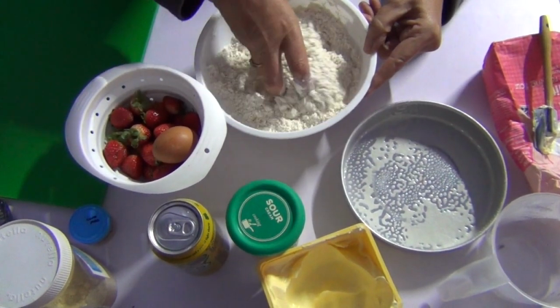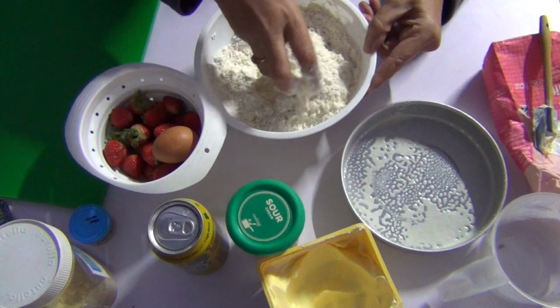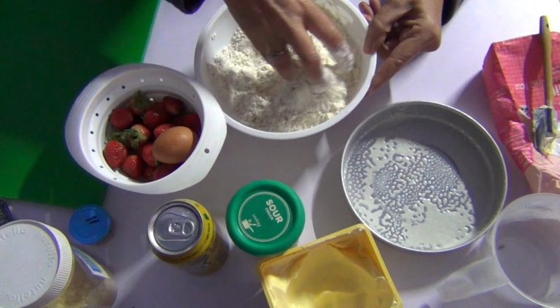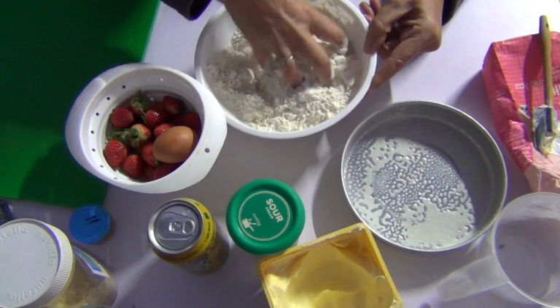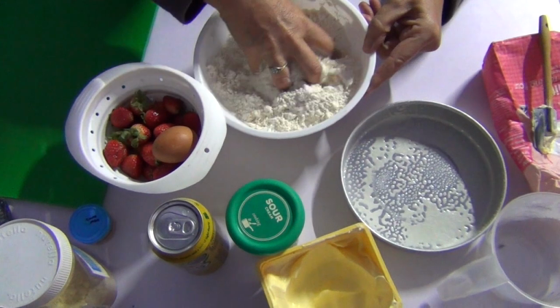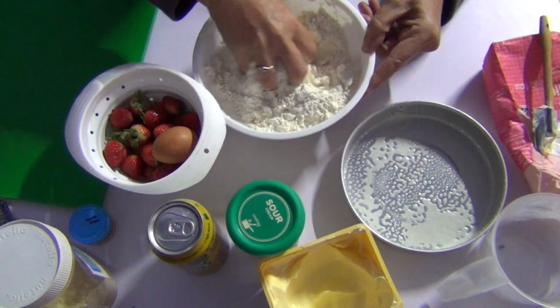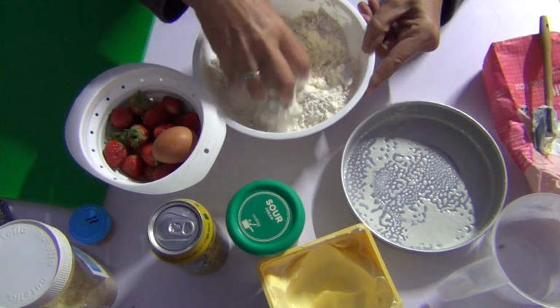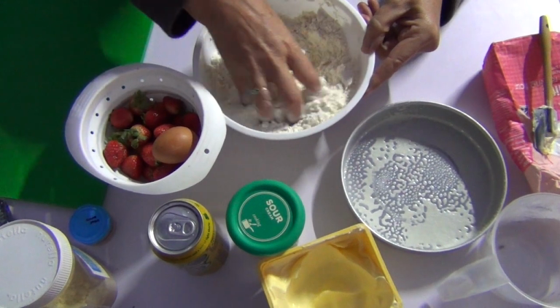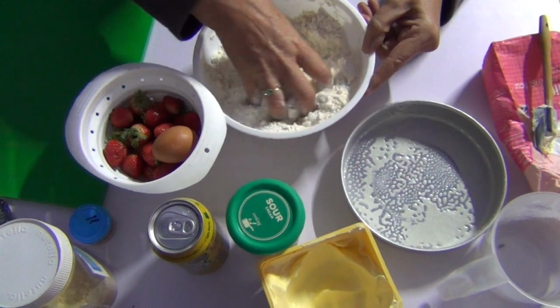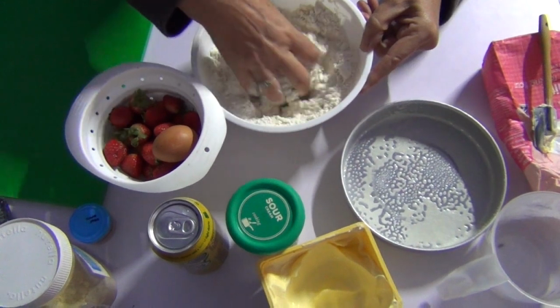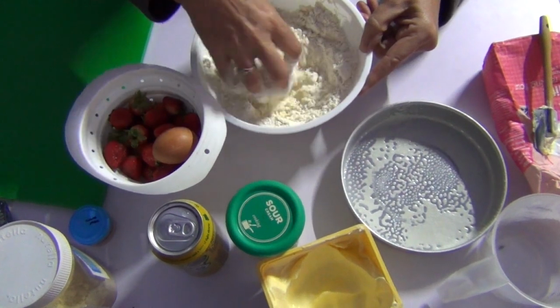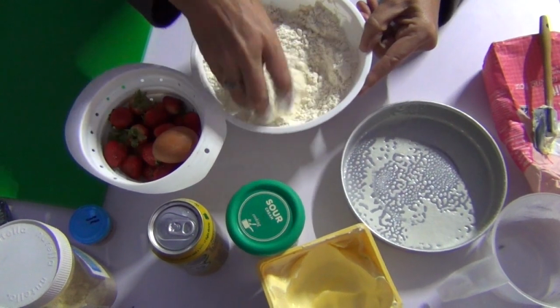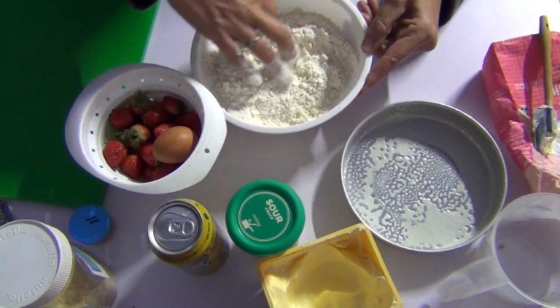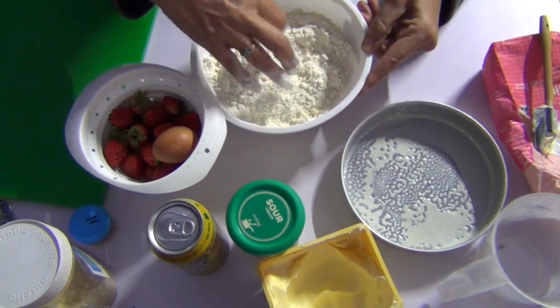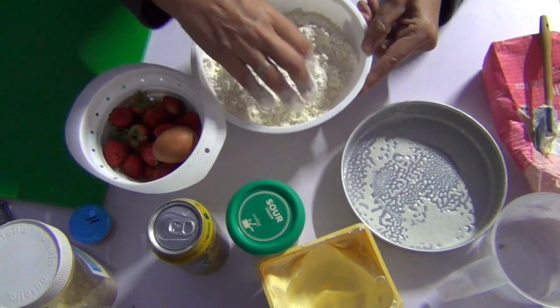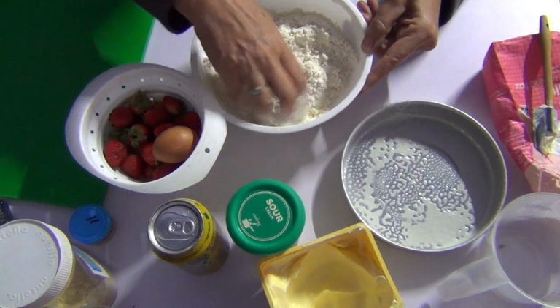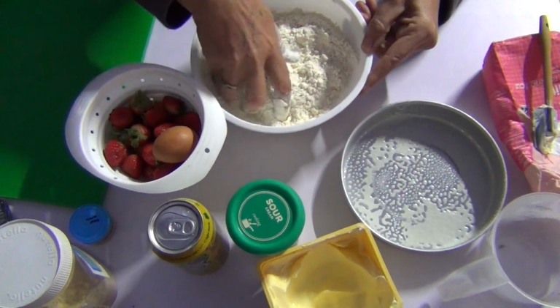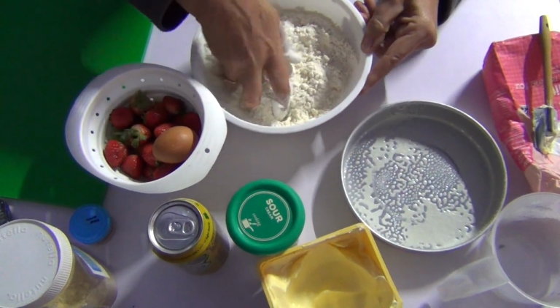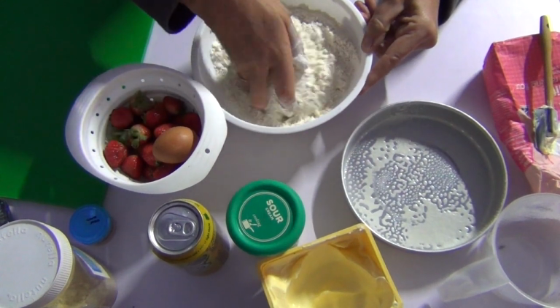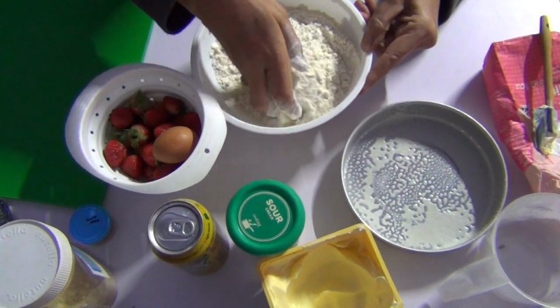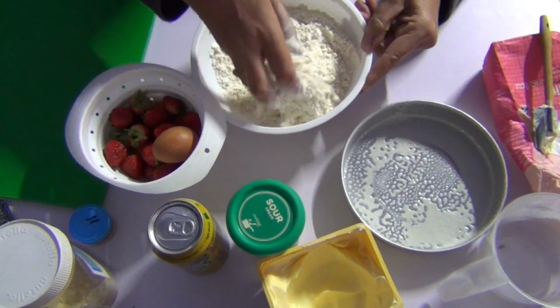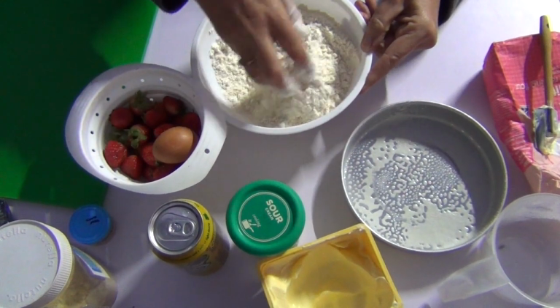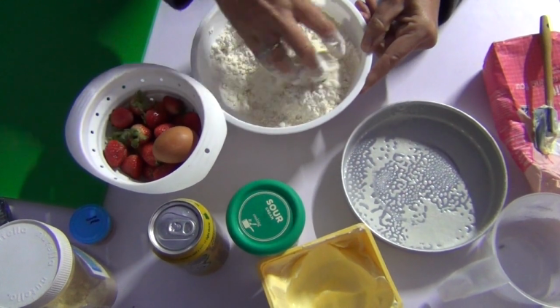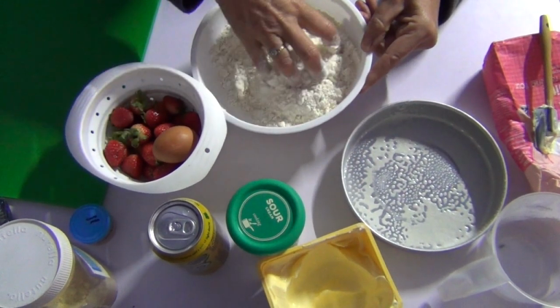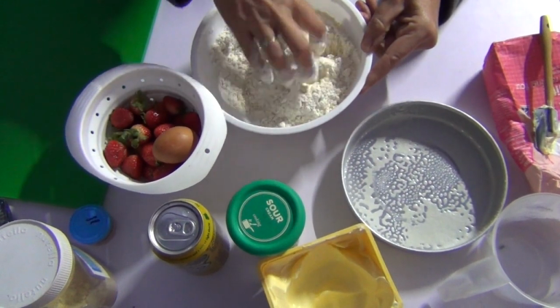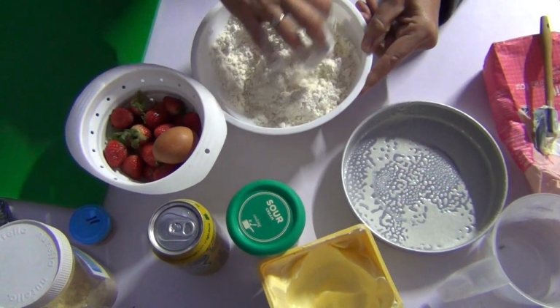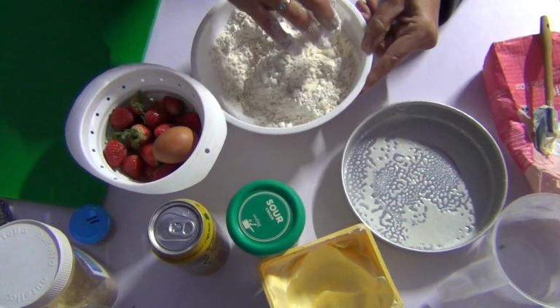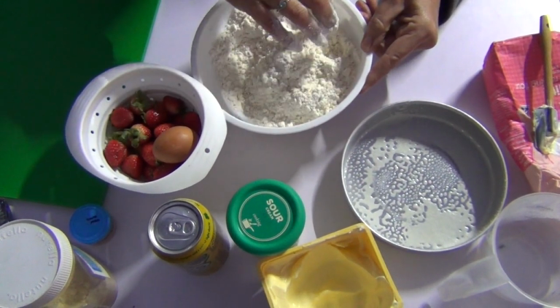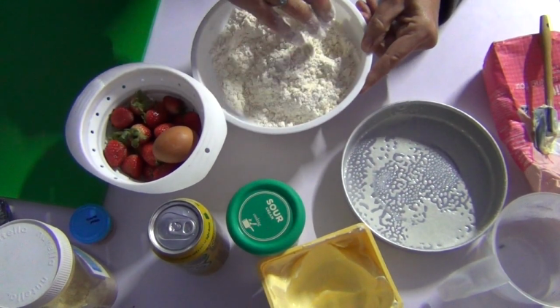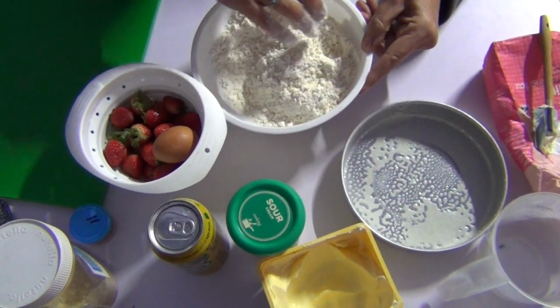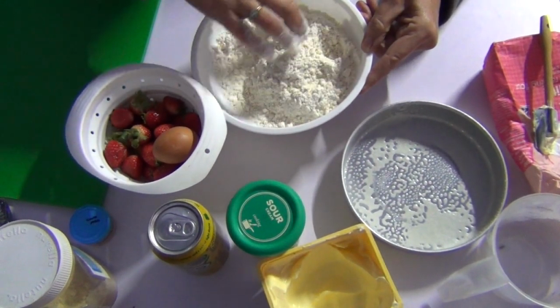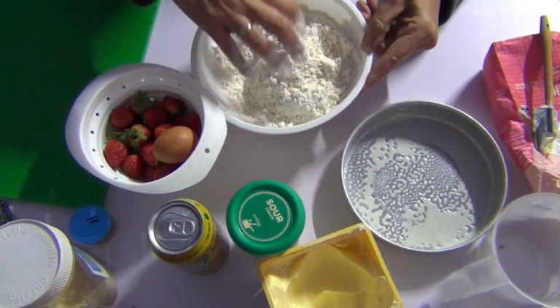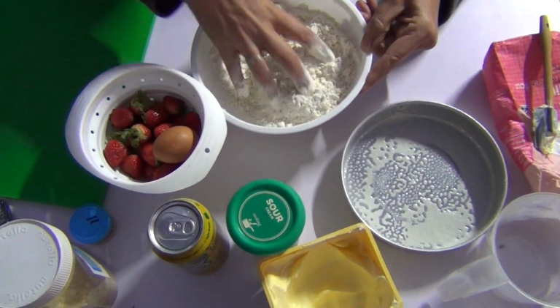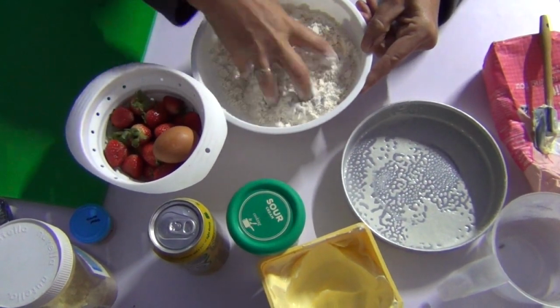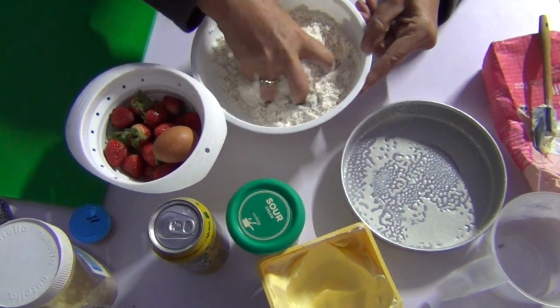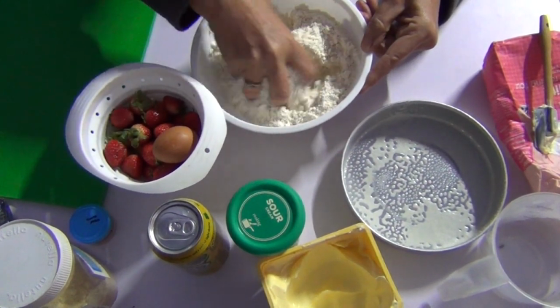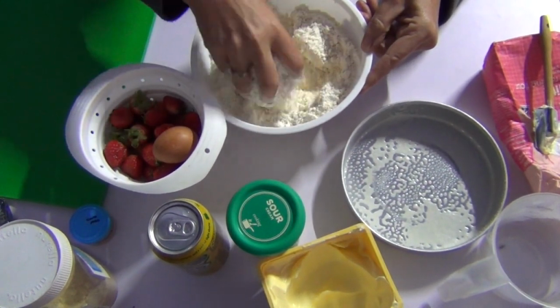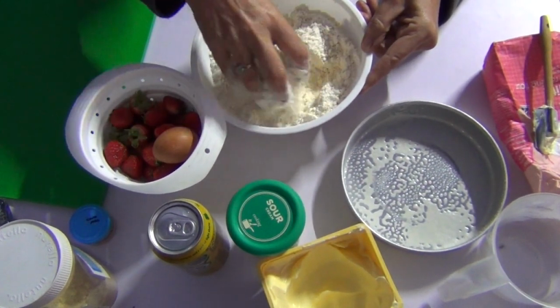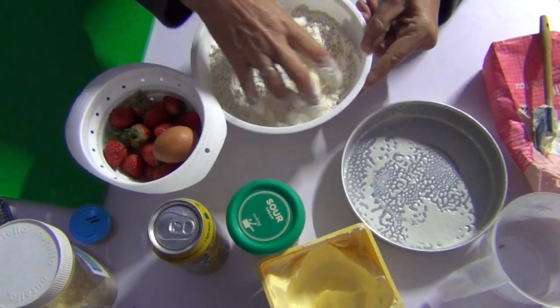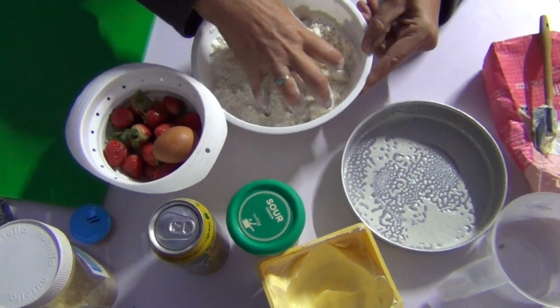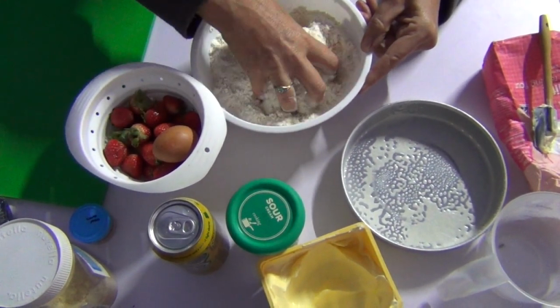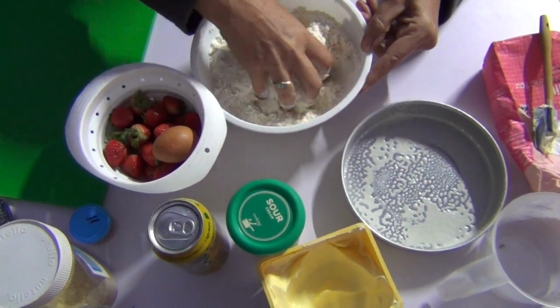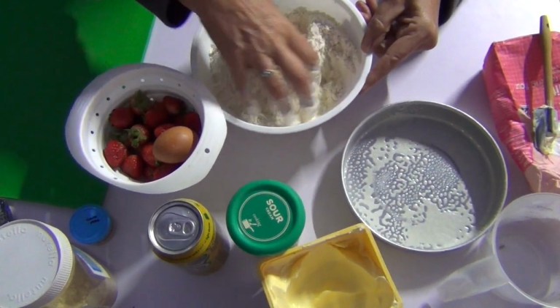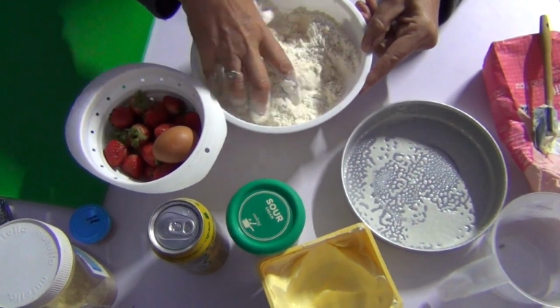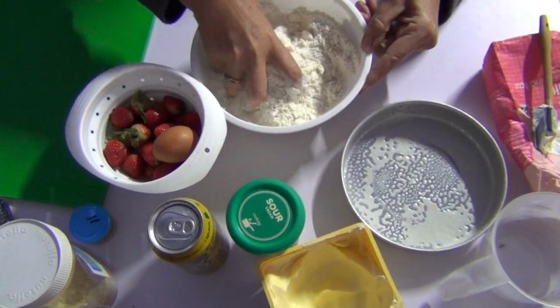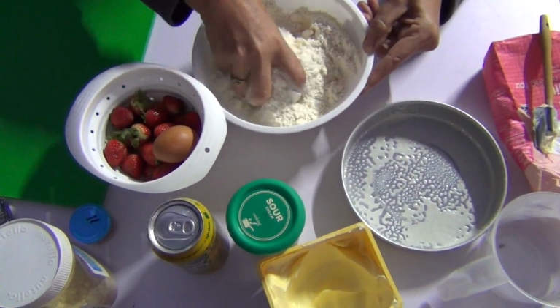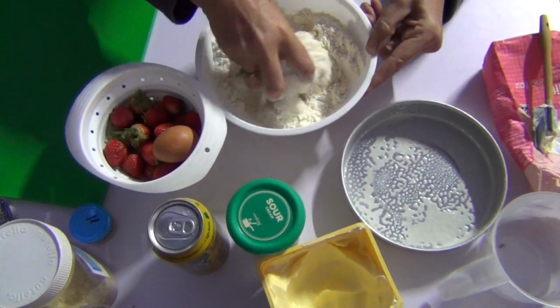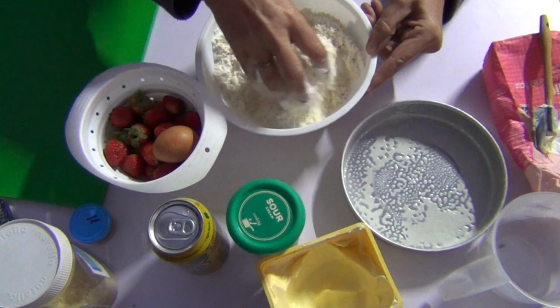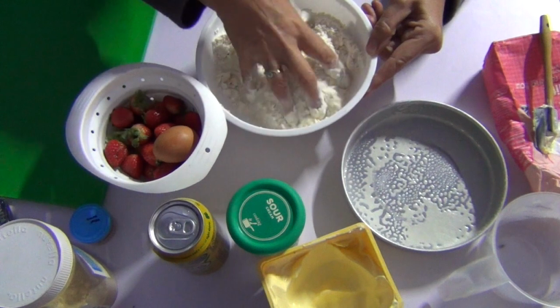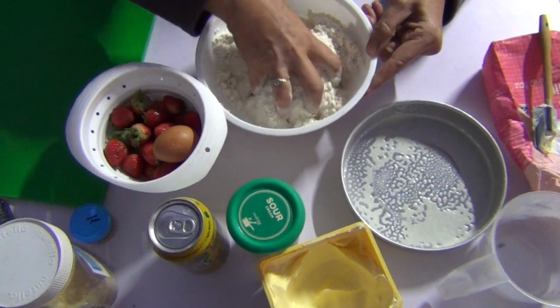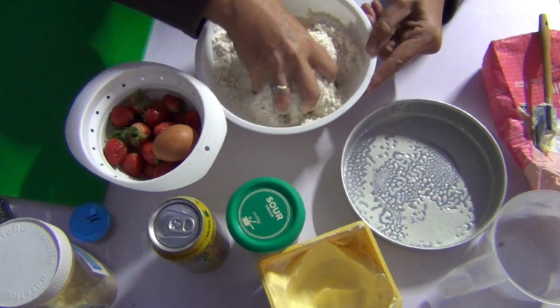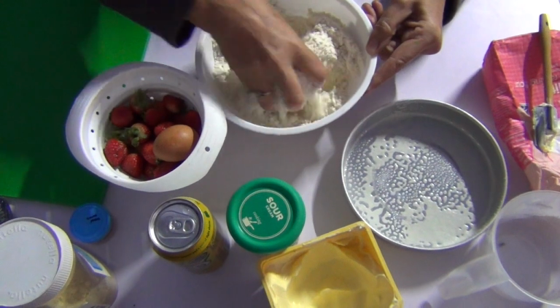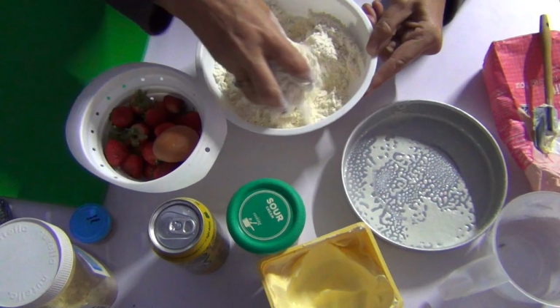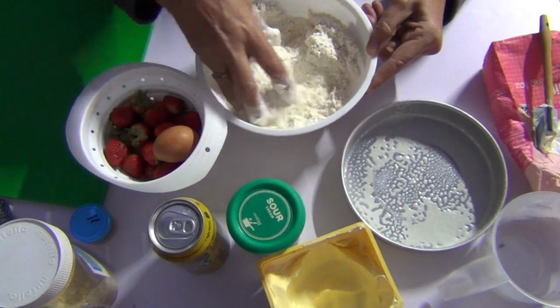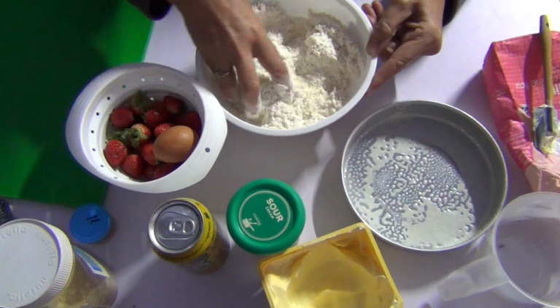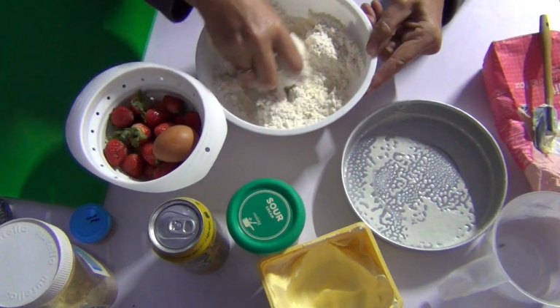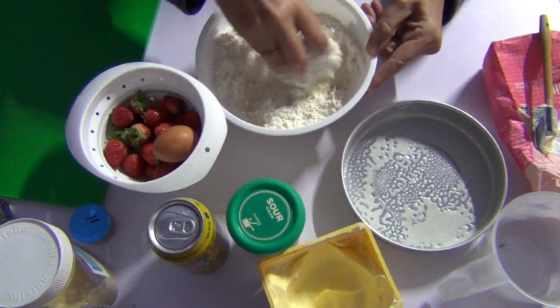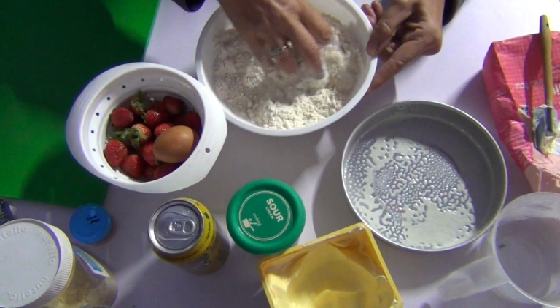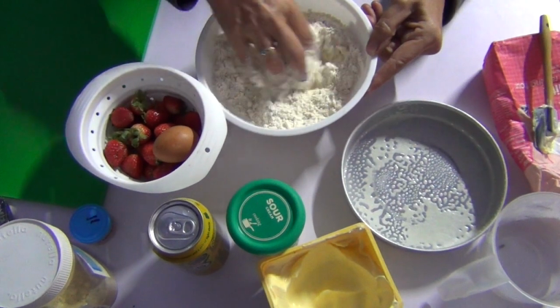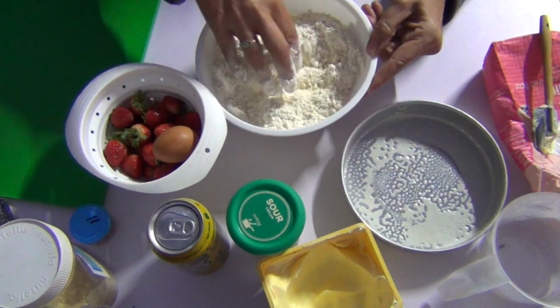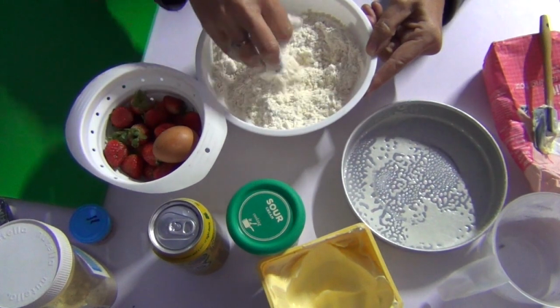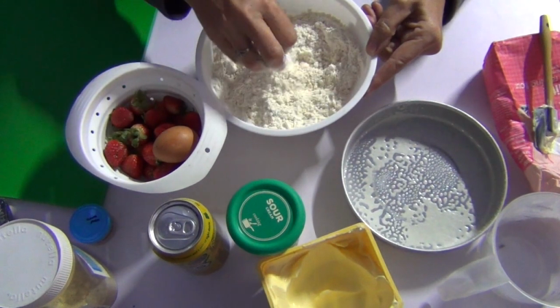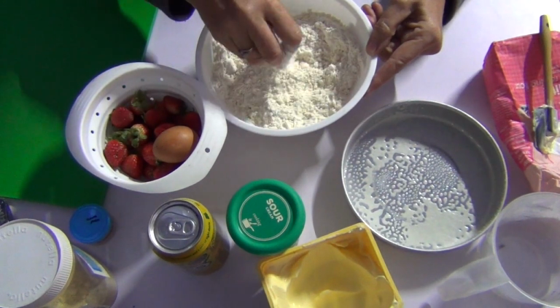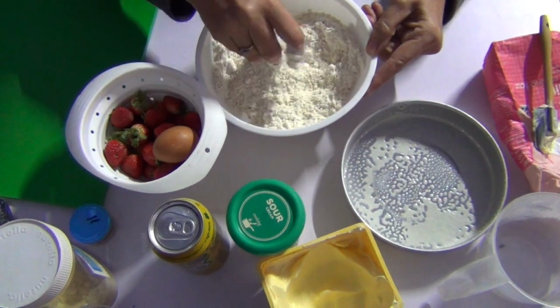Very easy to do. You could use frozen berries or even tinned berries if you like. You could even use banana, but then it wouldn't really be a strawberry shortcake.